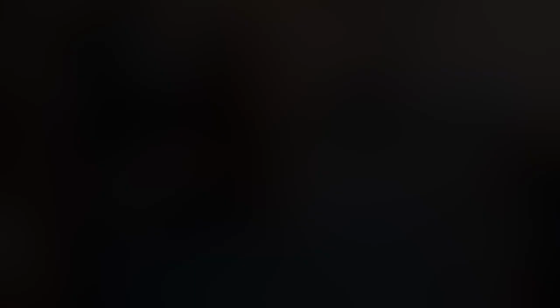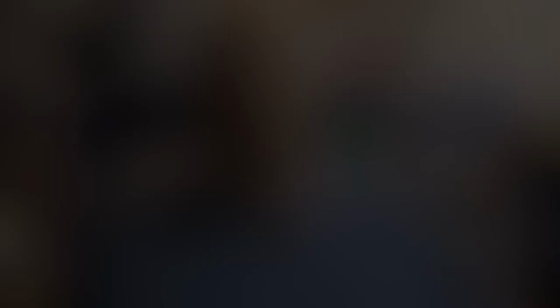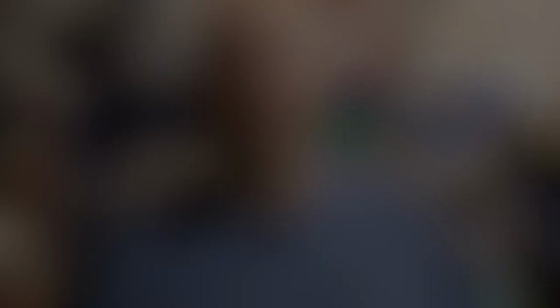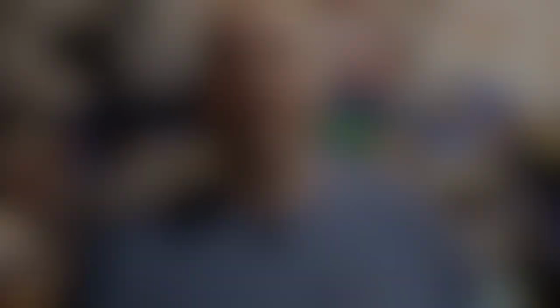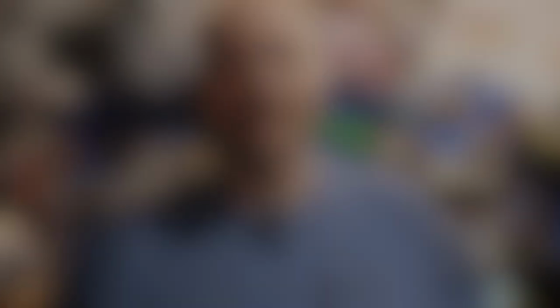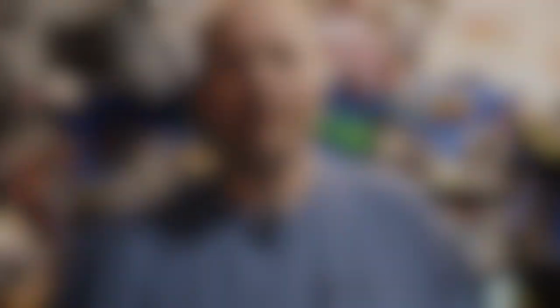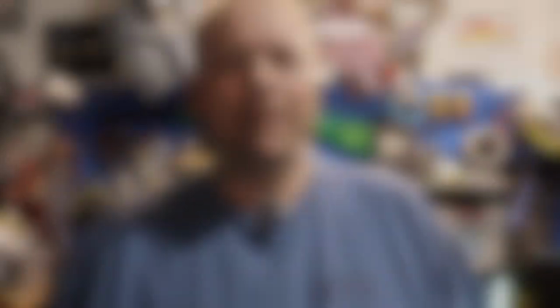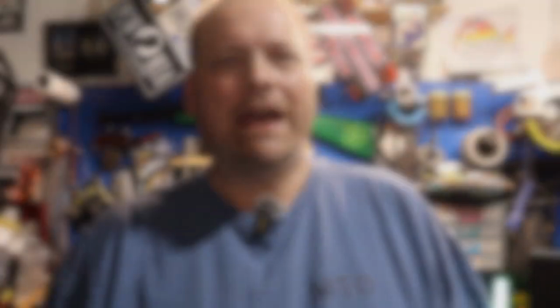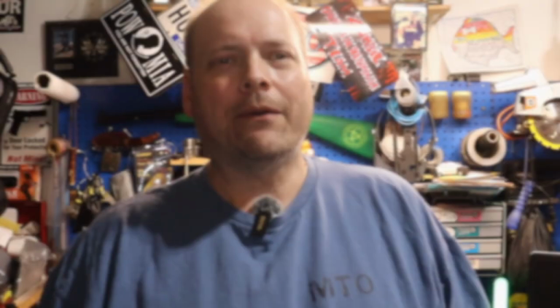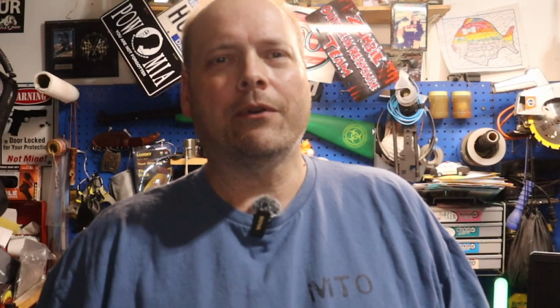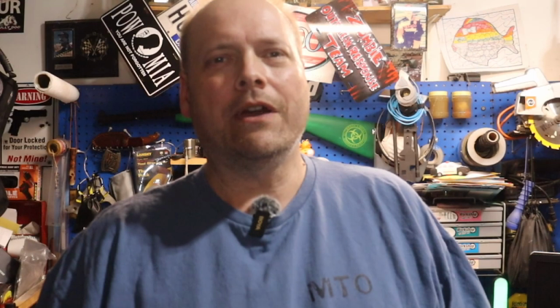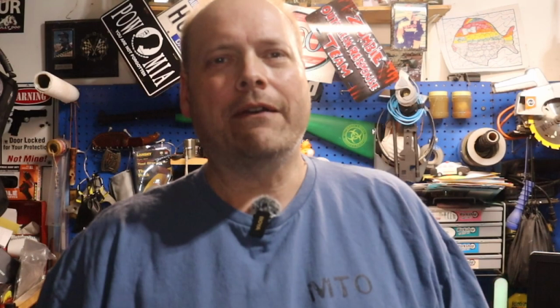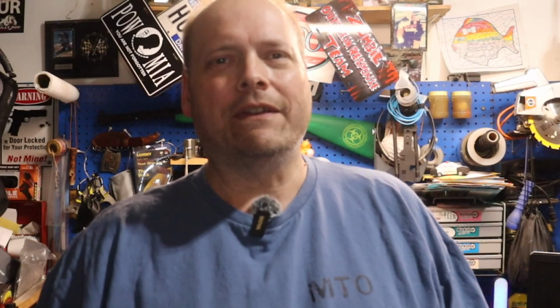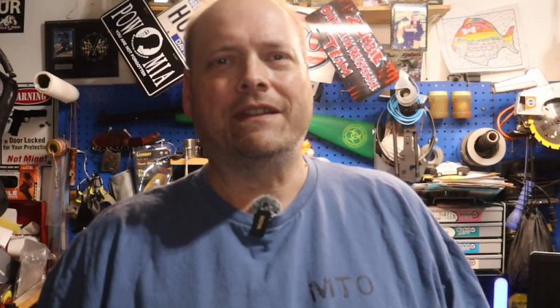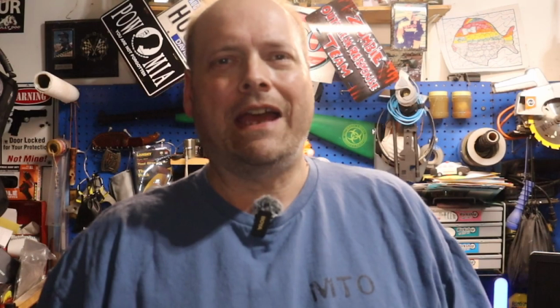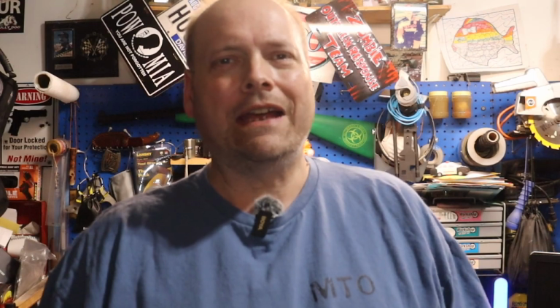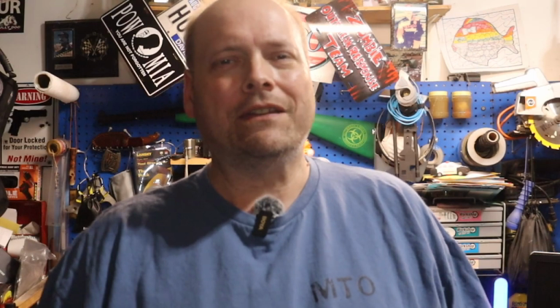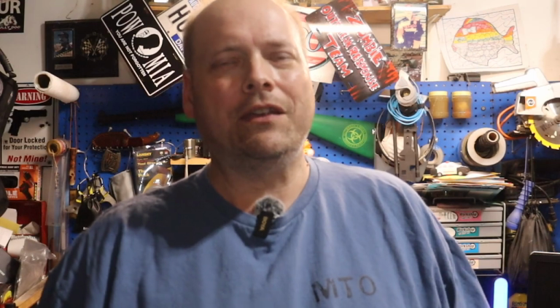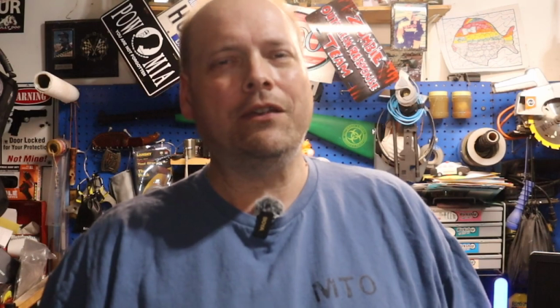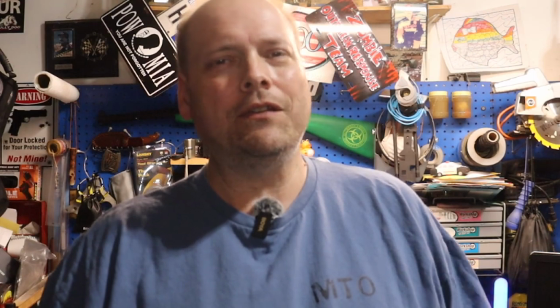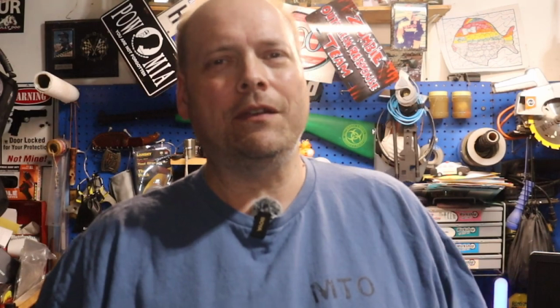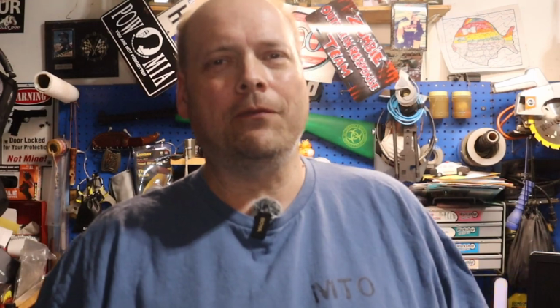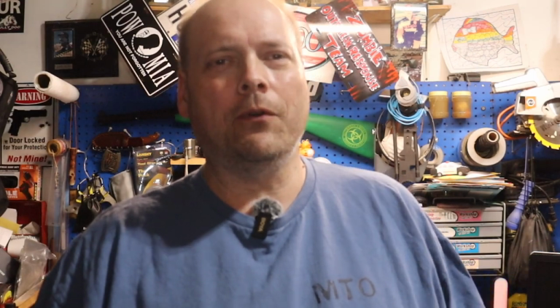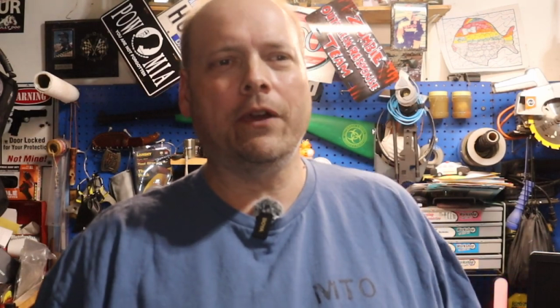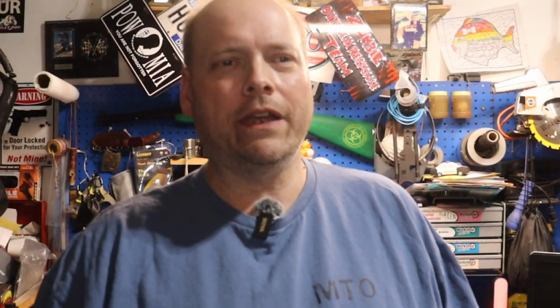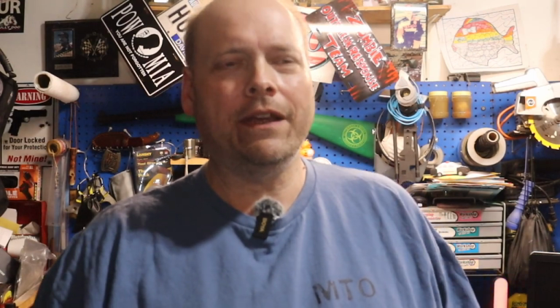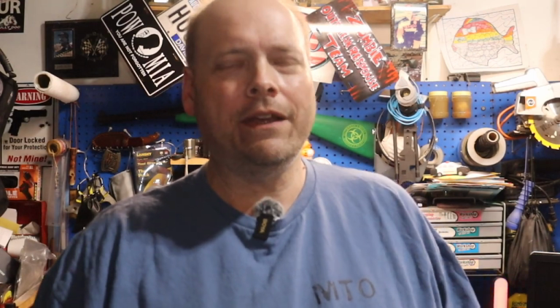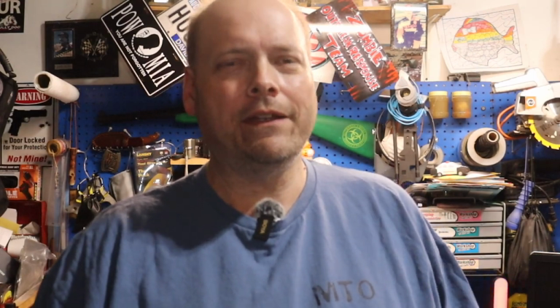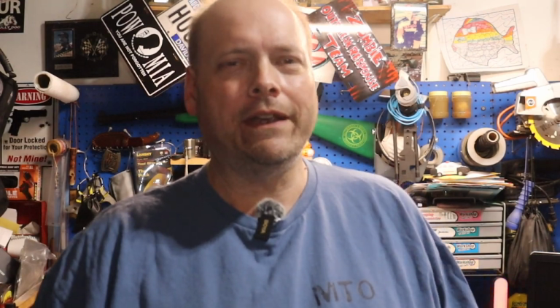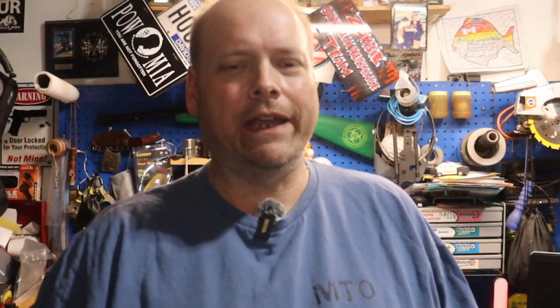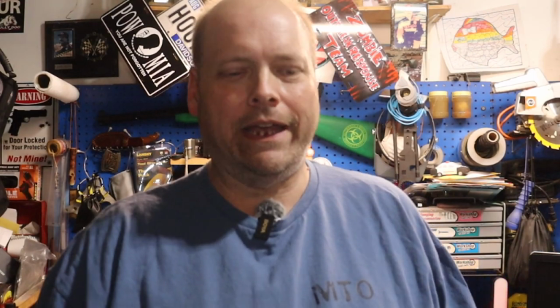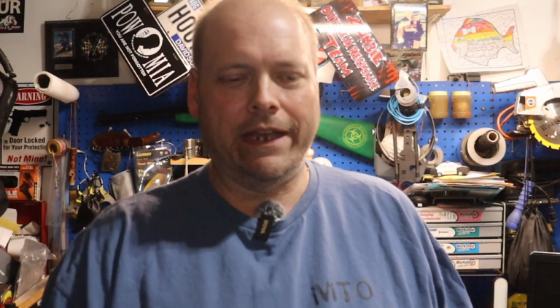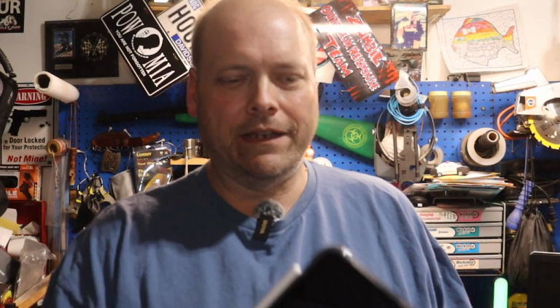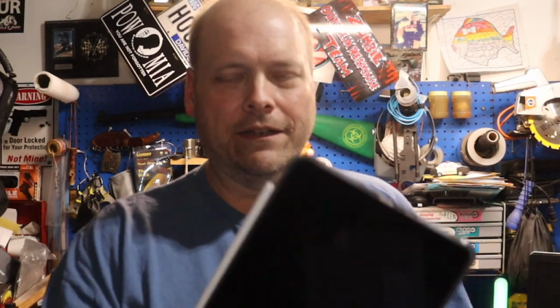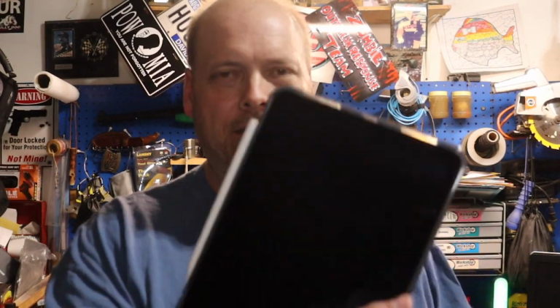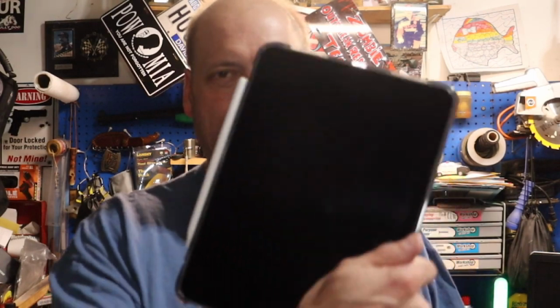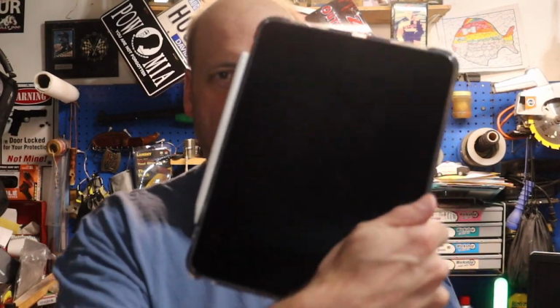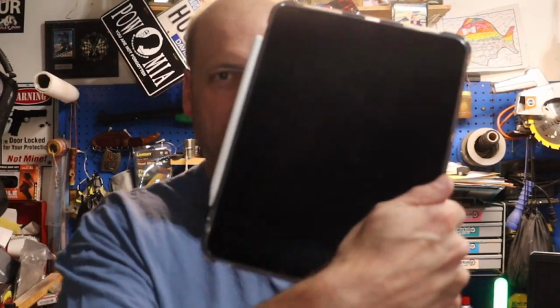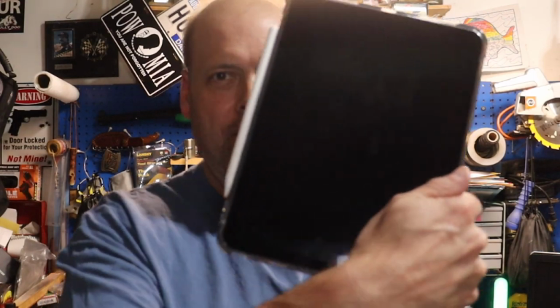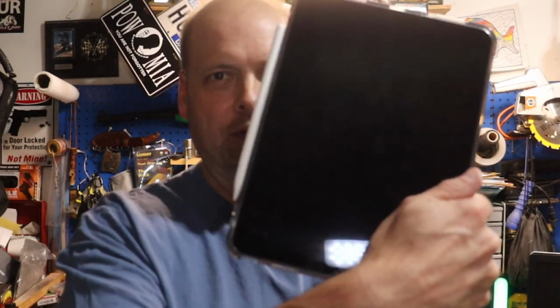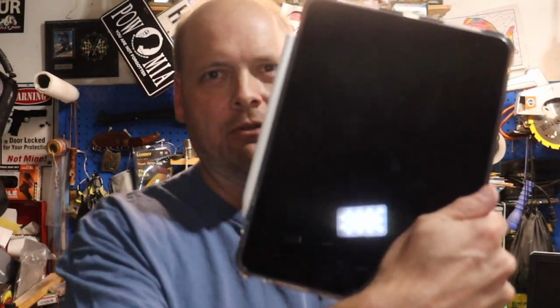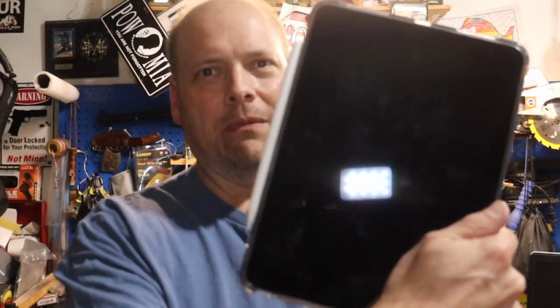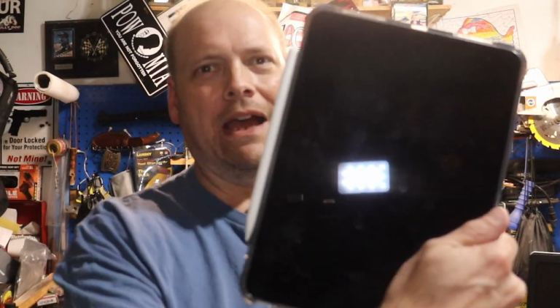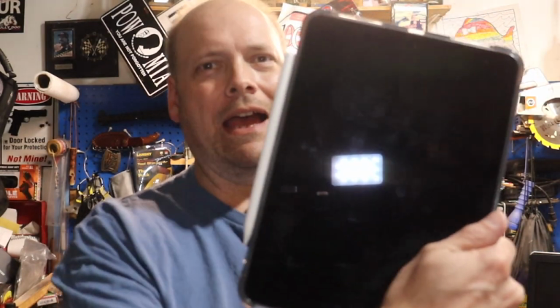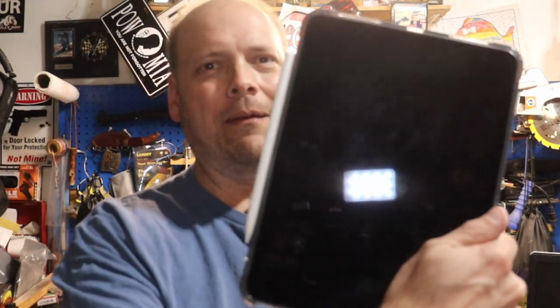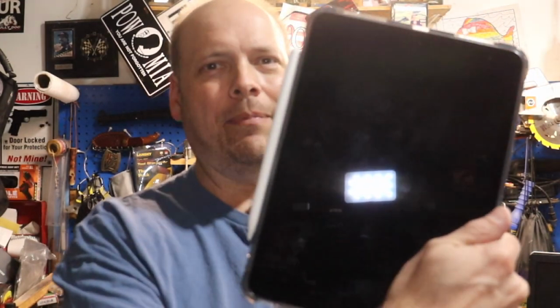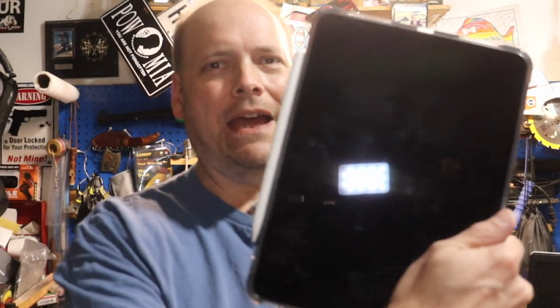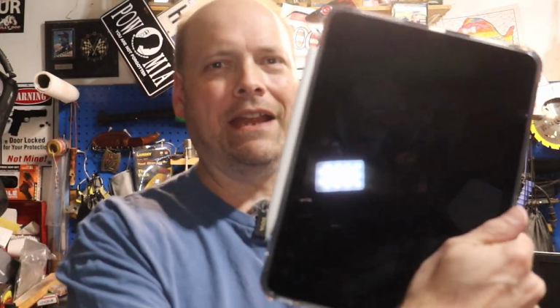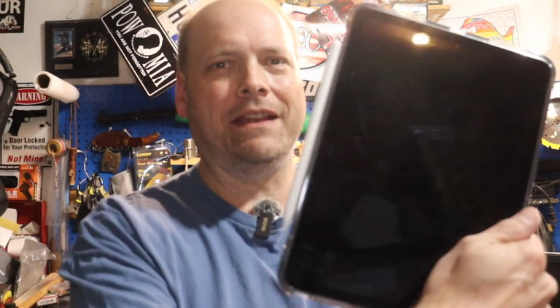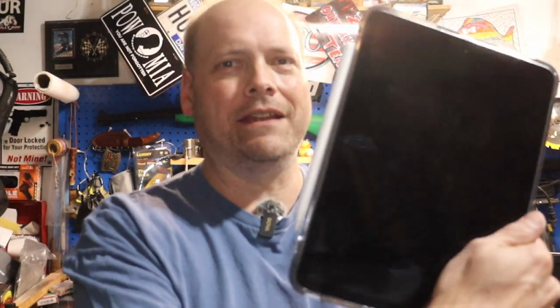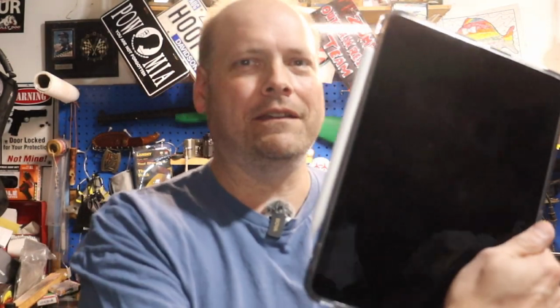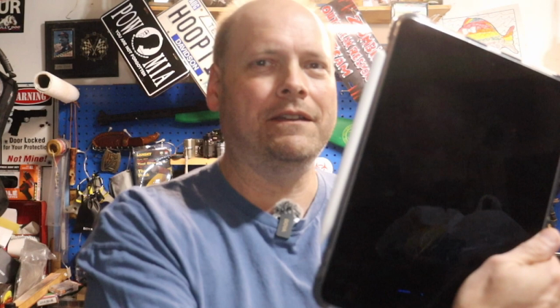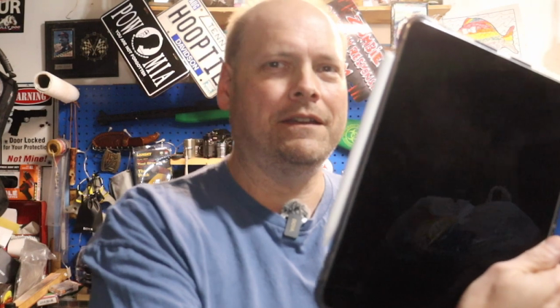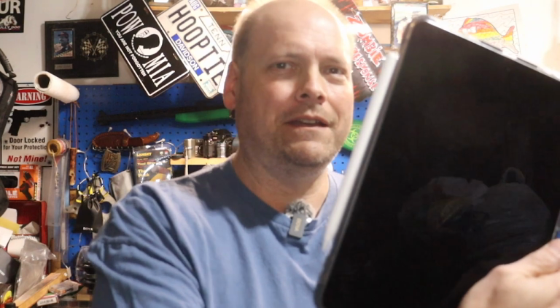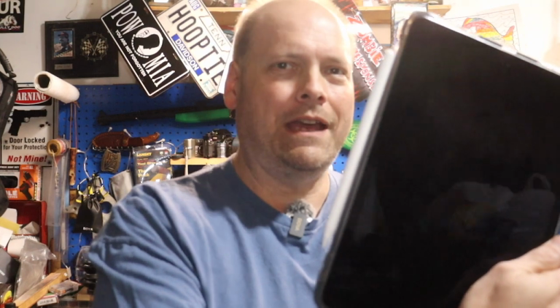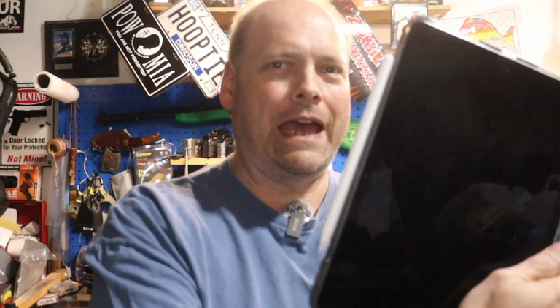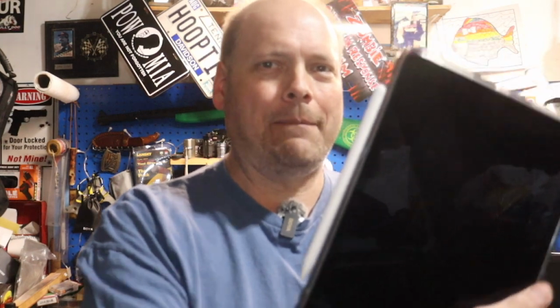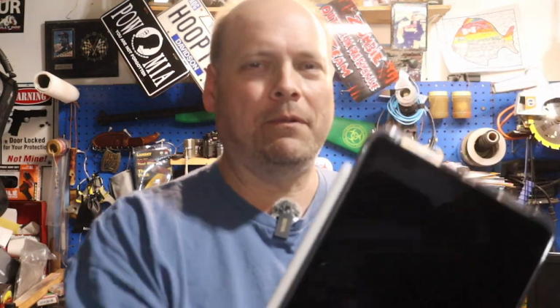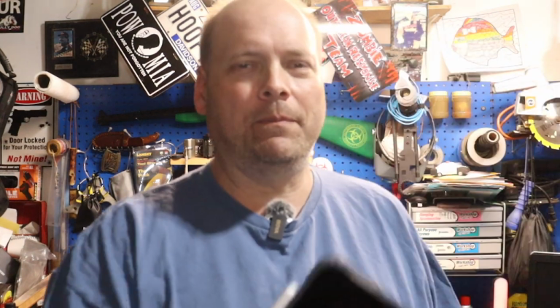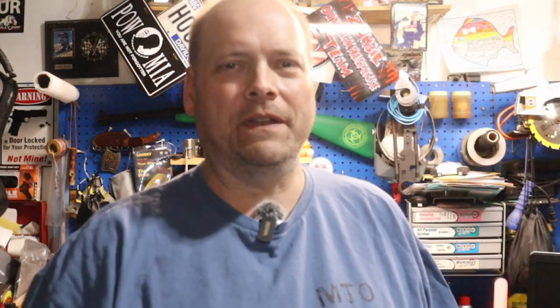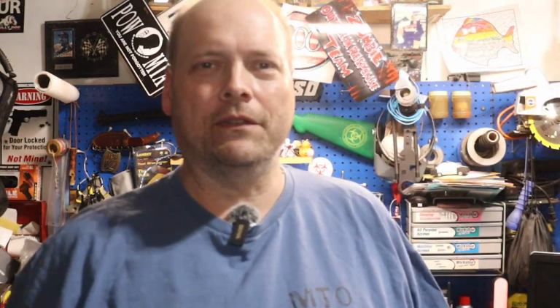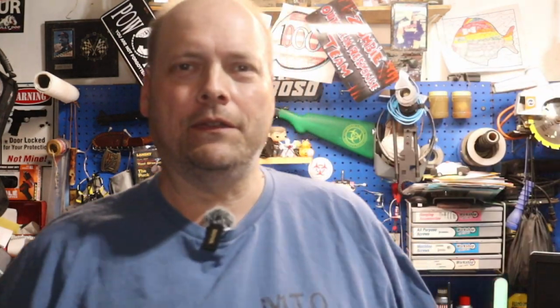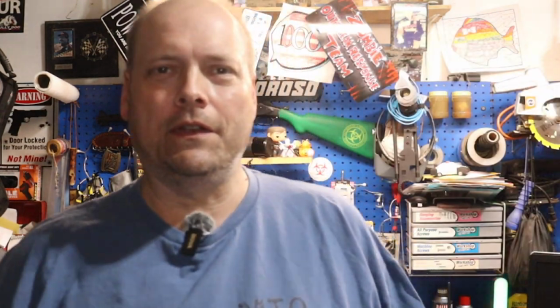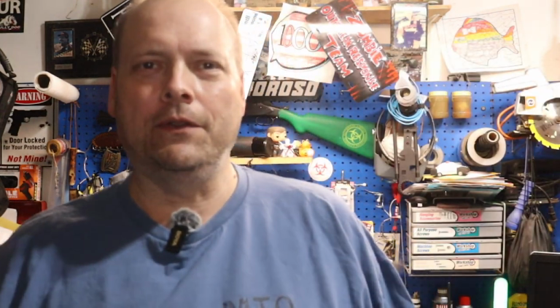Come back, we're going to have a Tech Tuesday for you, and it's concerning my iPad and the Apple Pencil 2.